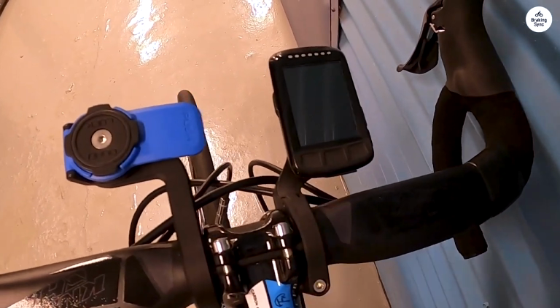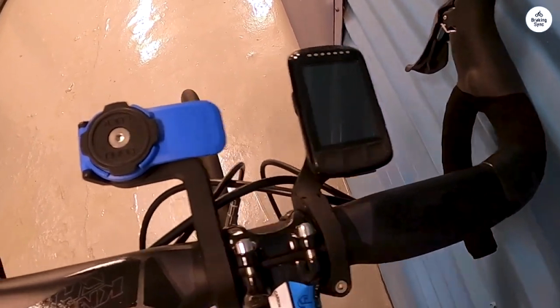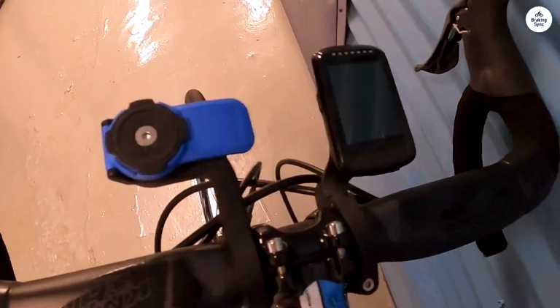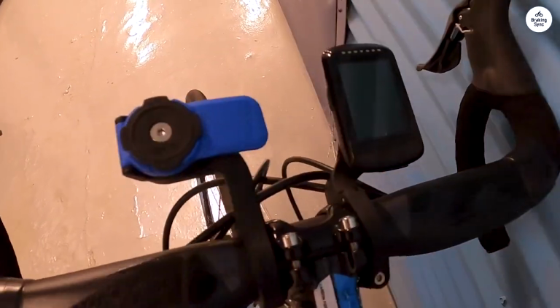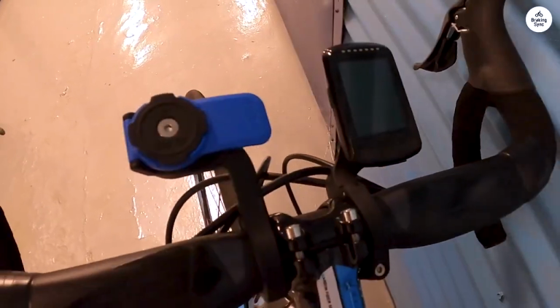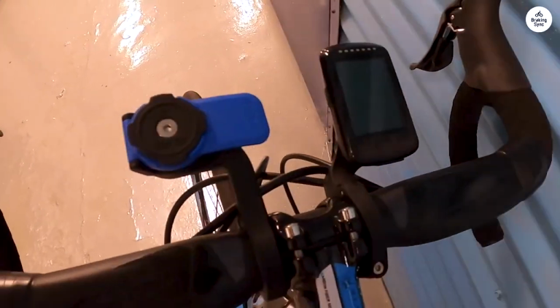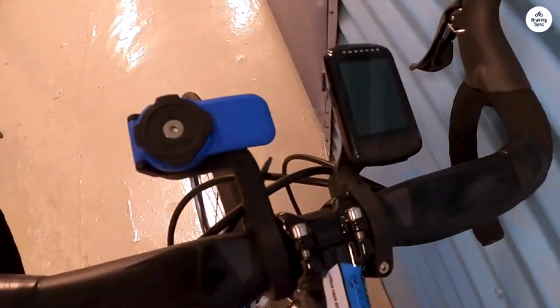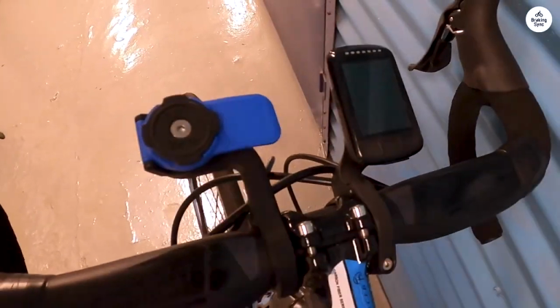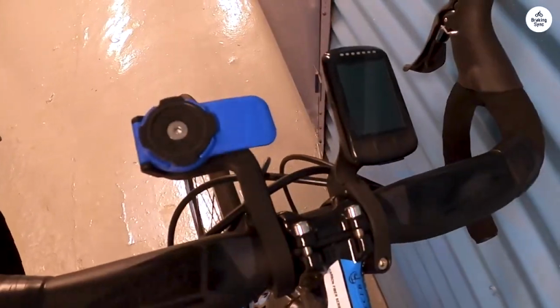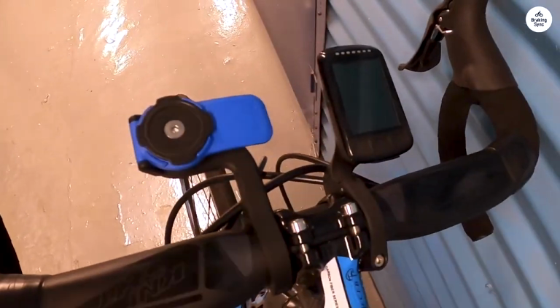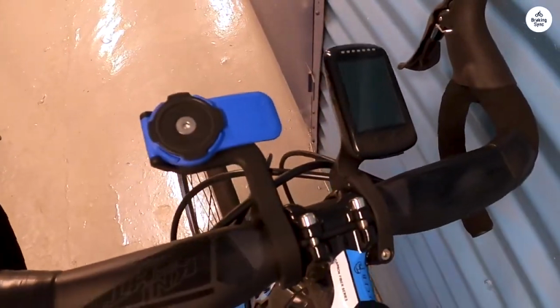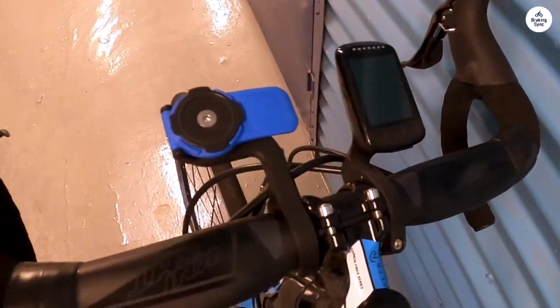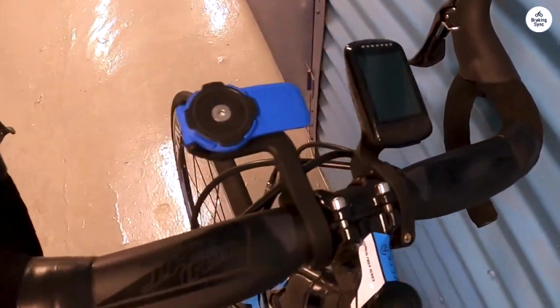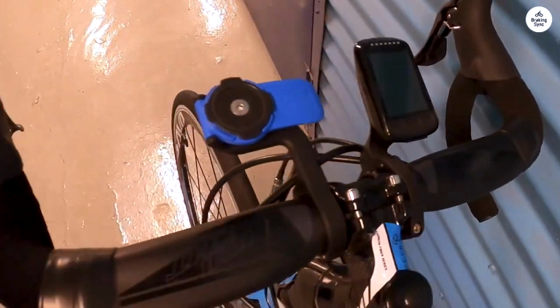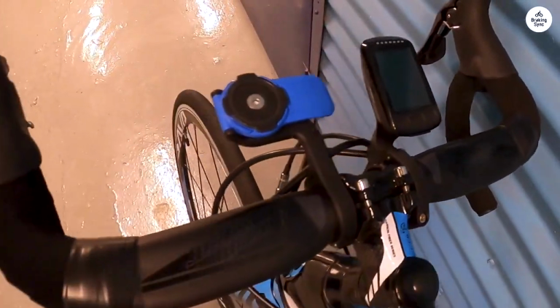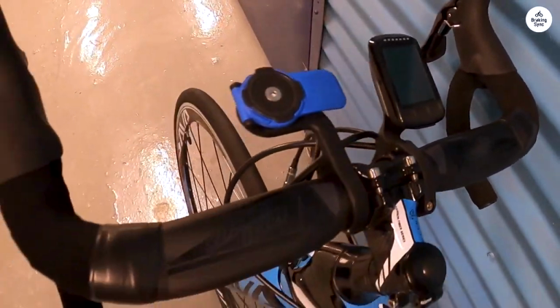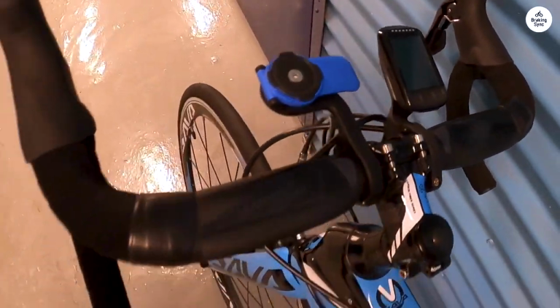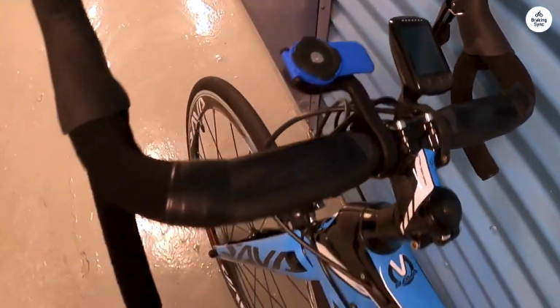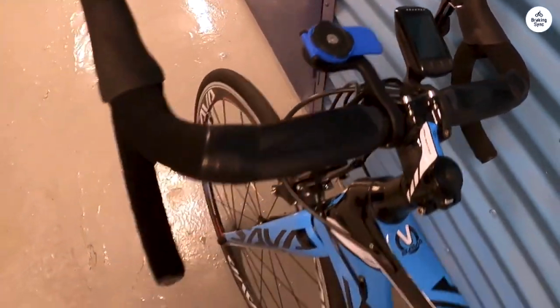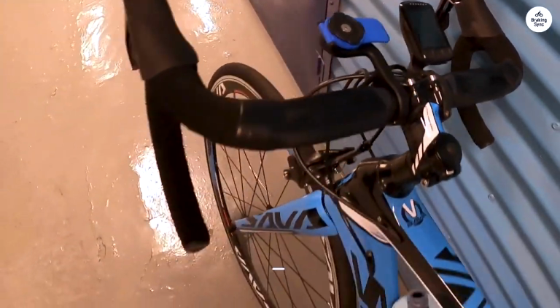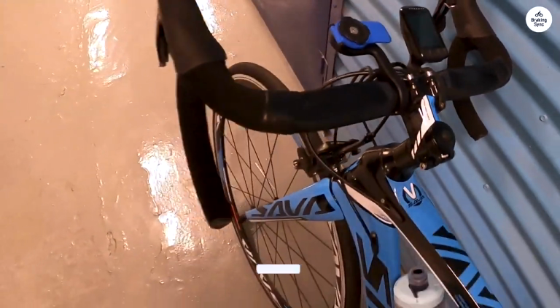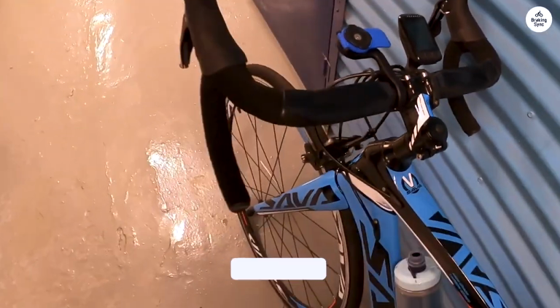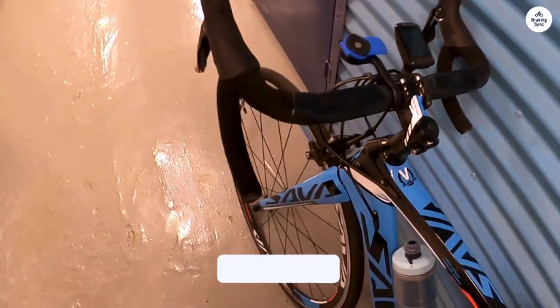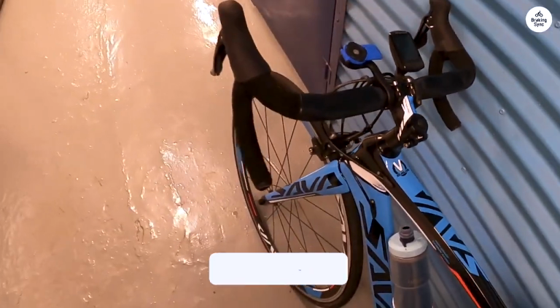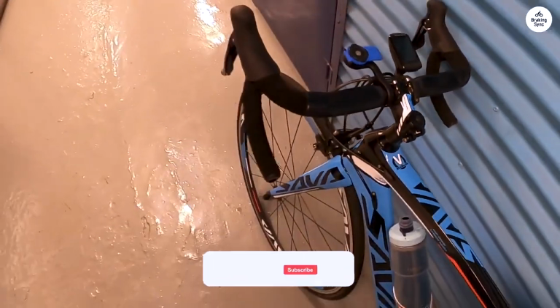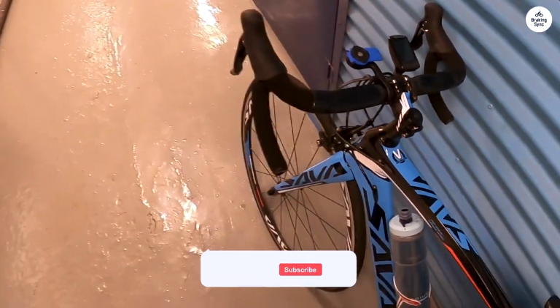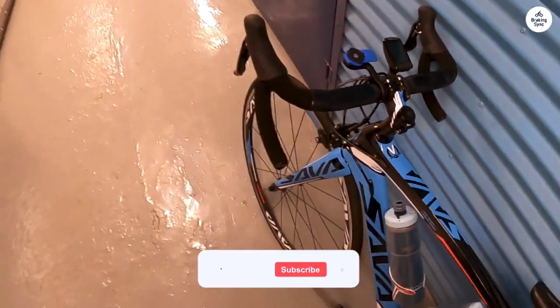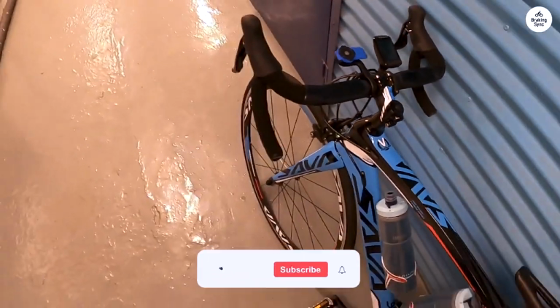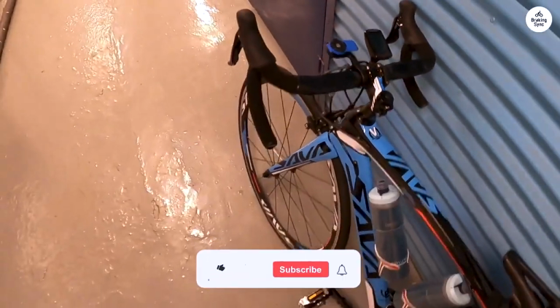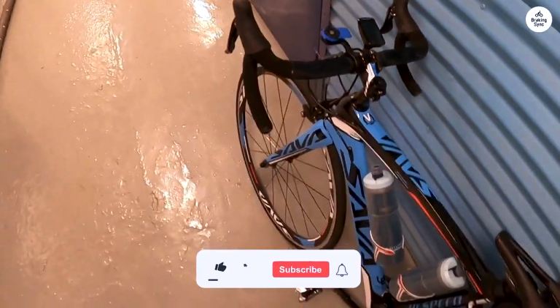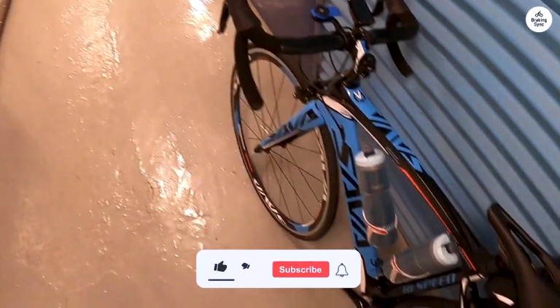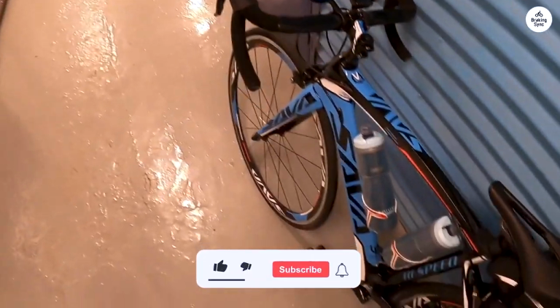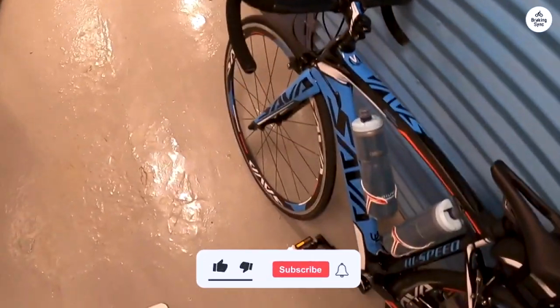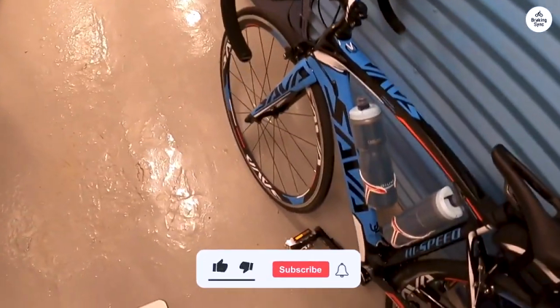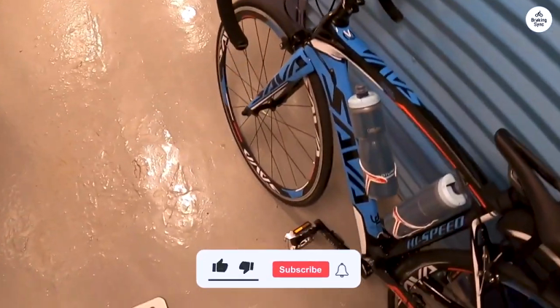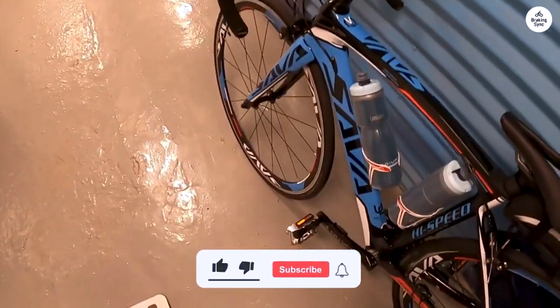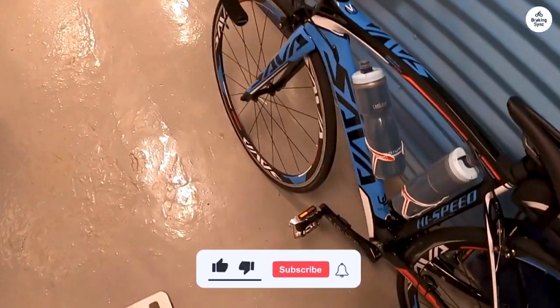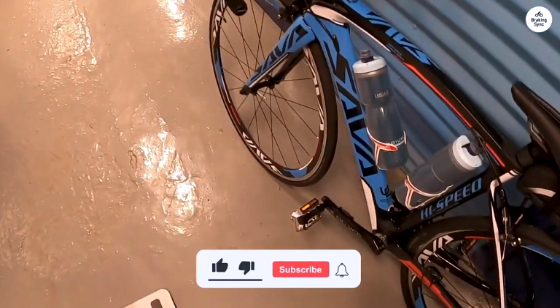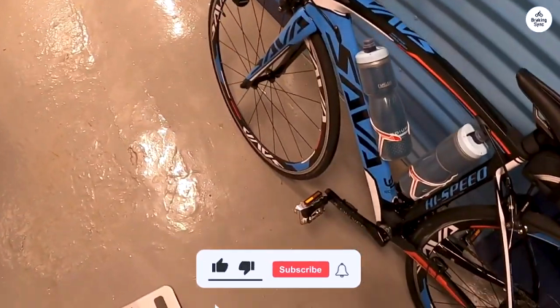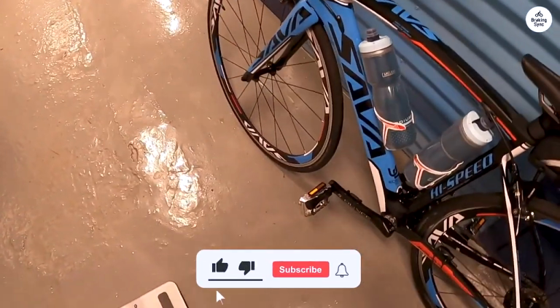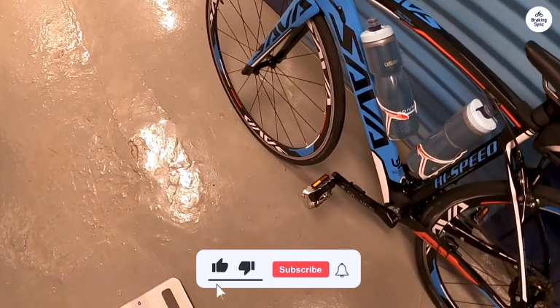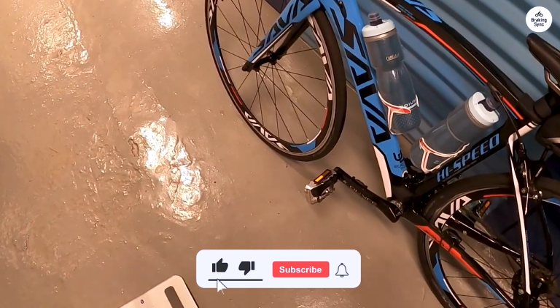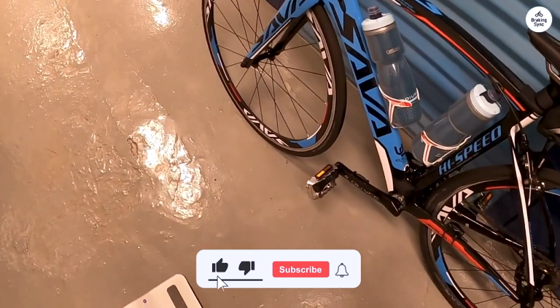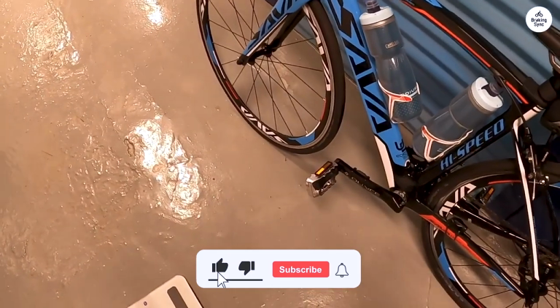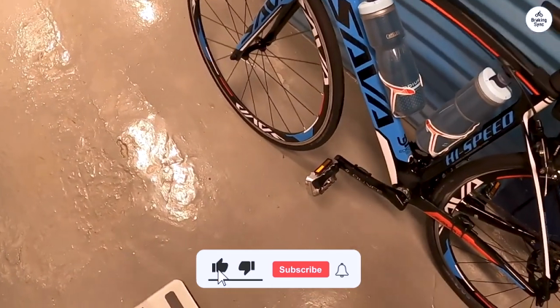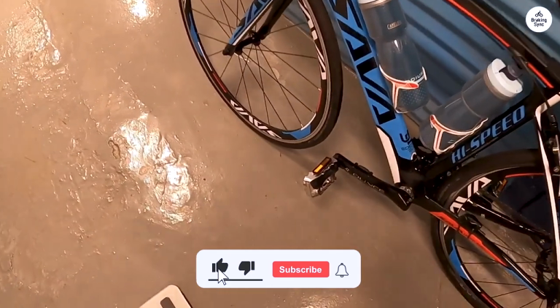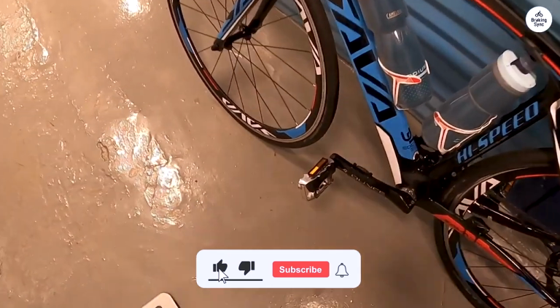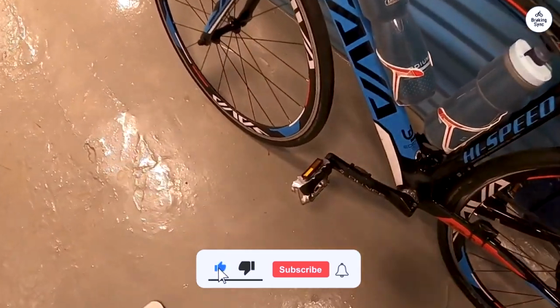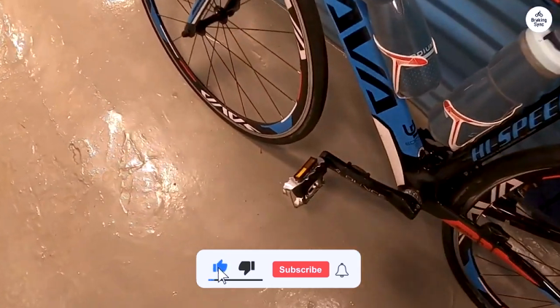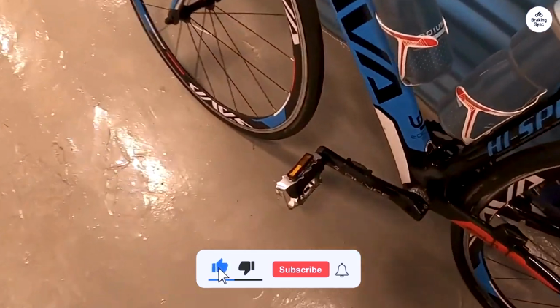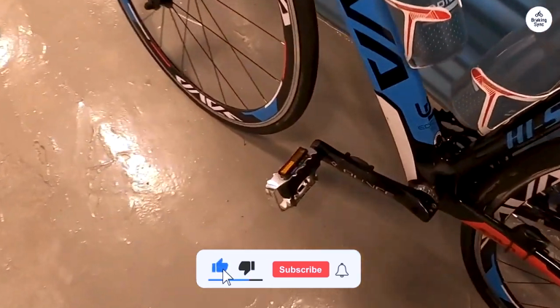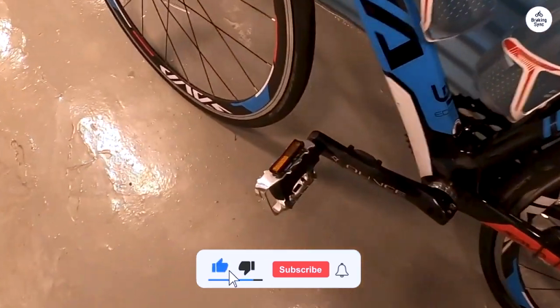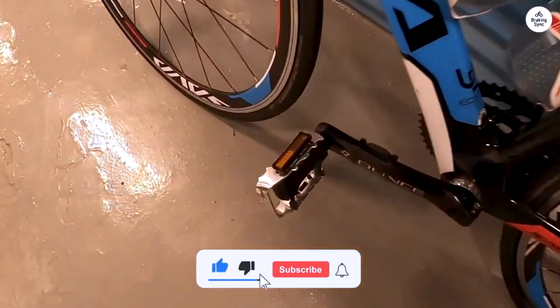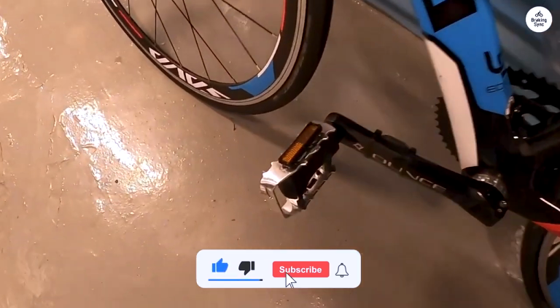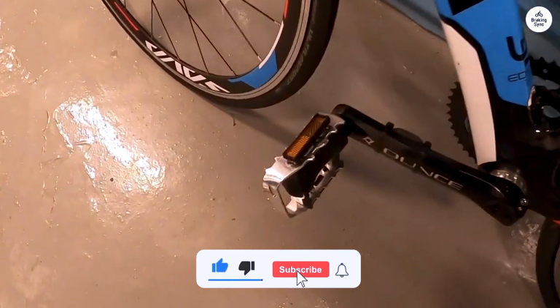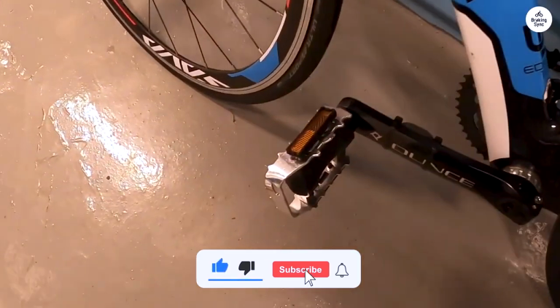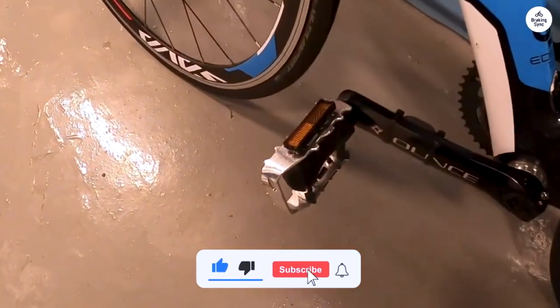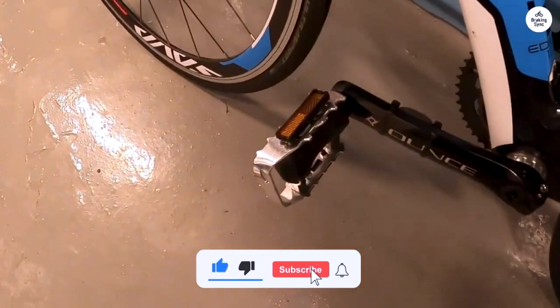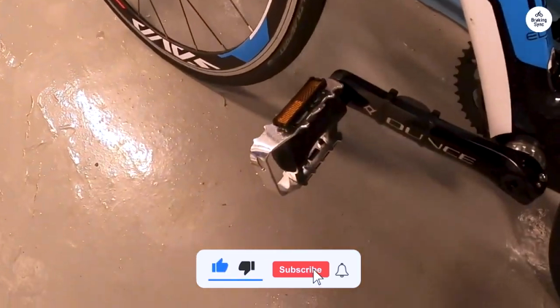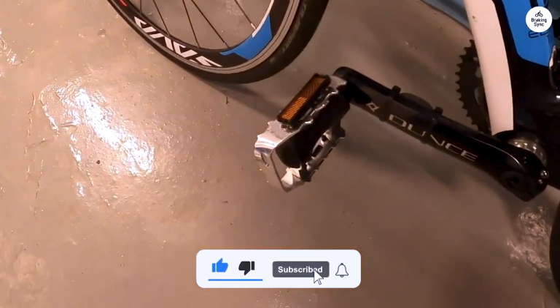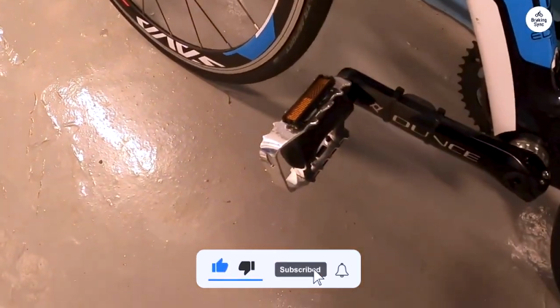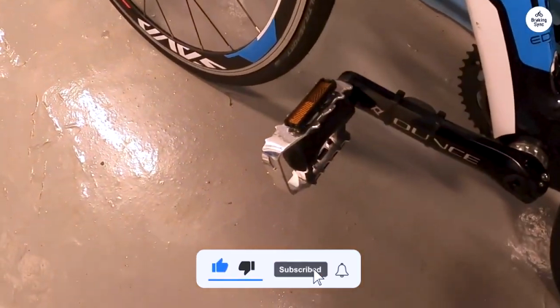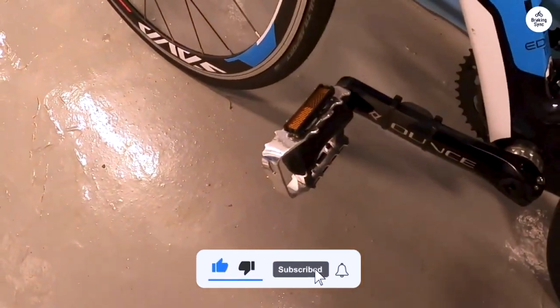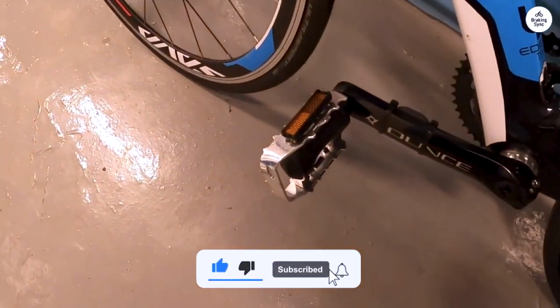The carbon fiber frame isn't the lightest on the market by any means, but don't get me wrong, it is a very light bike.